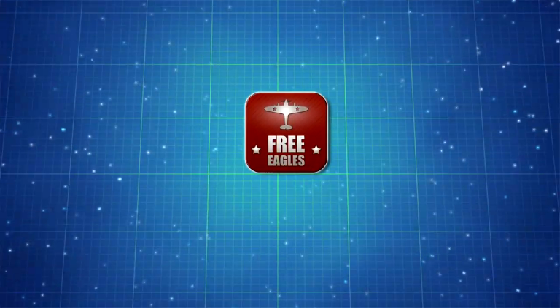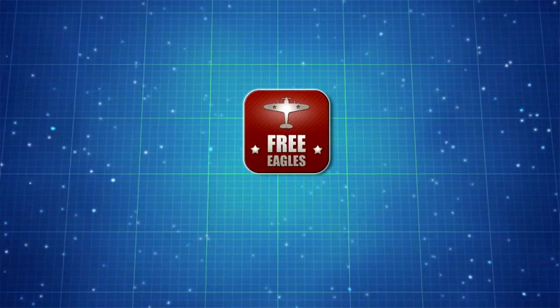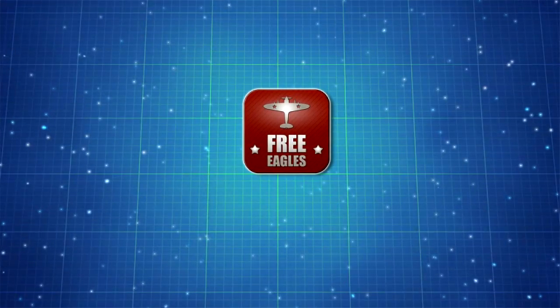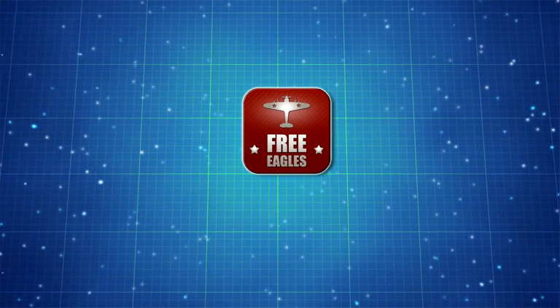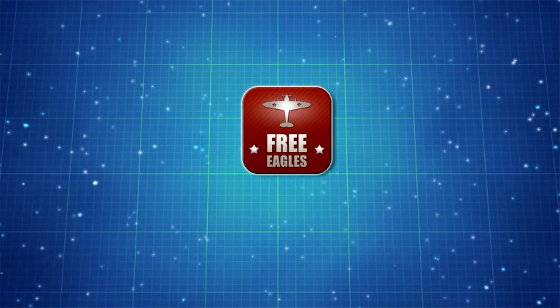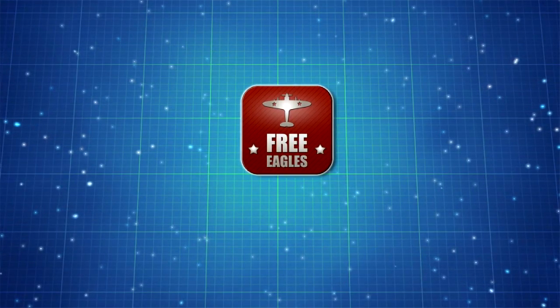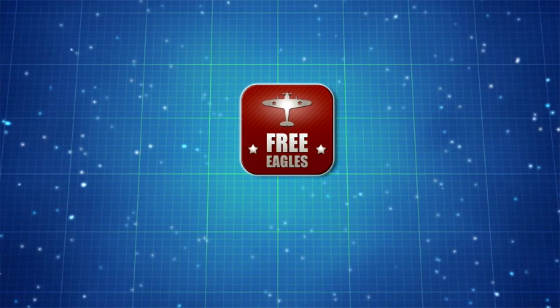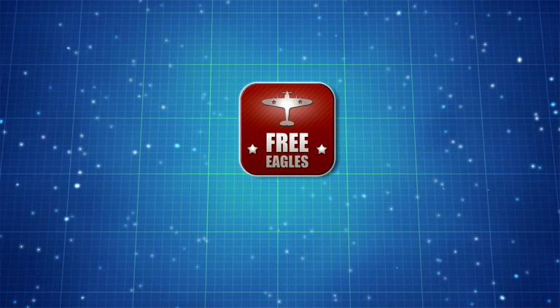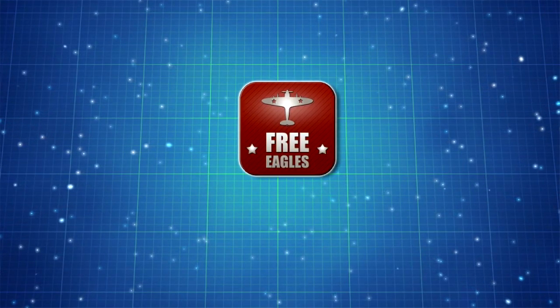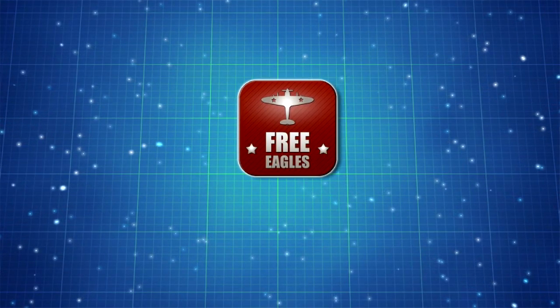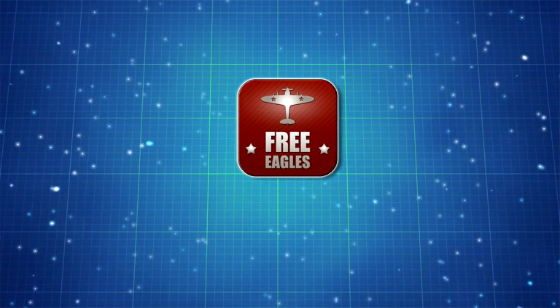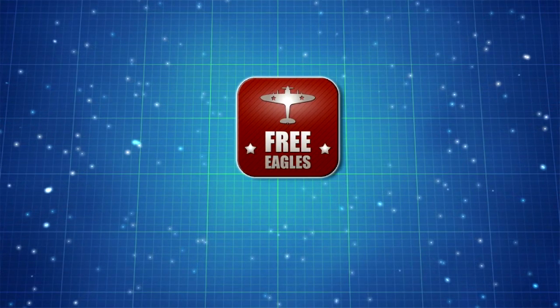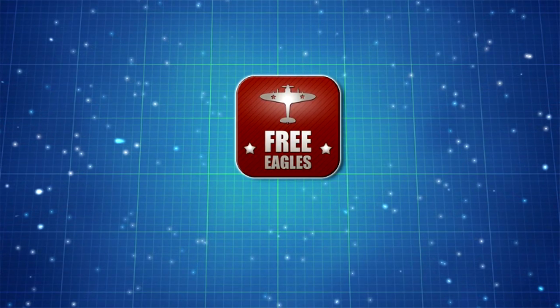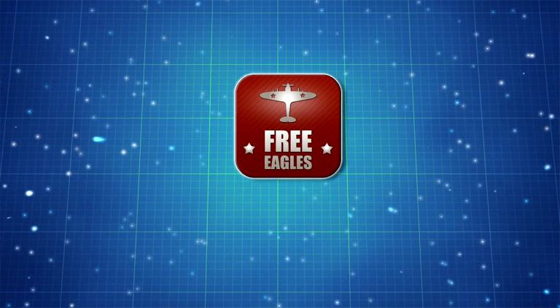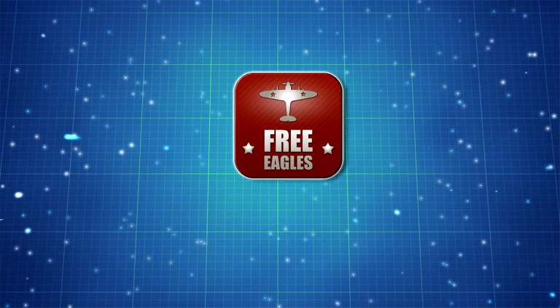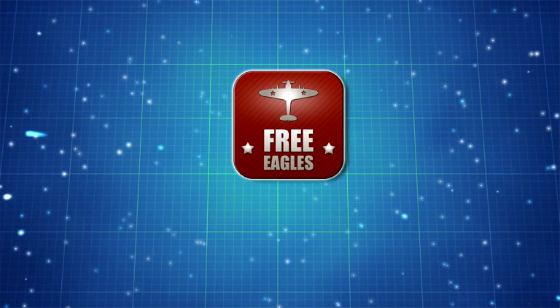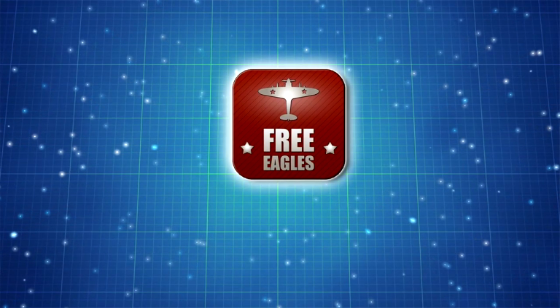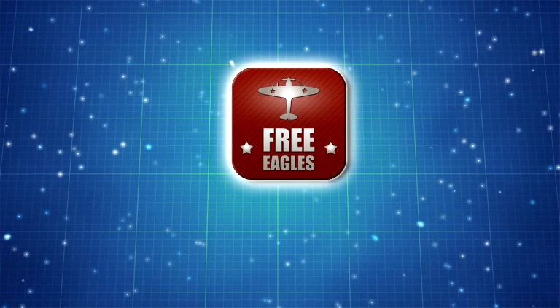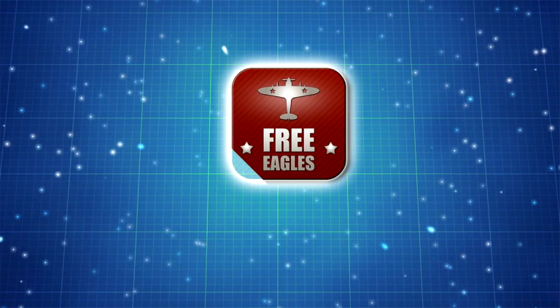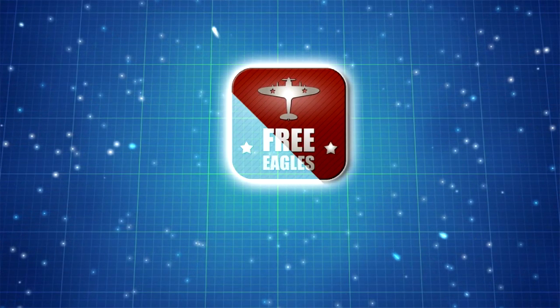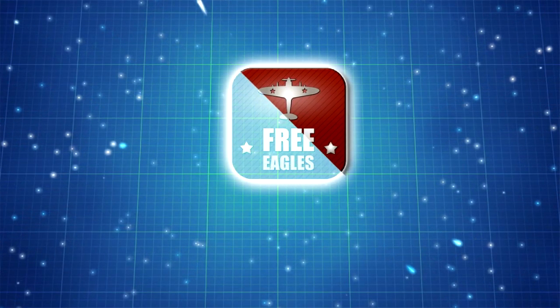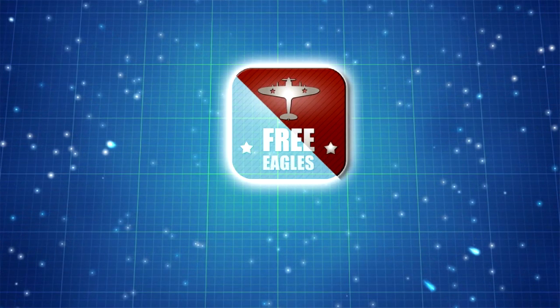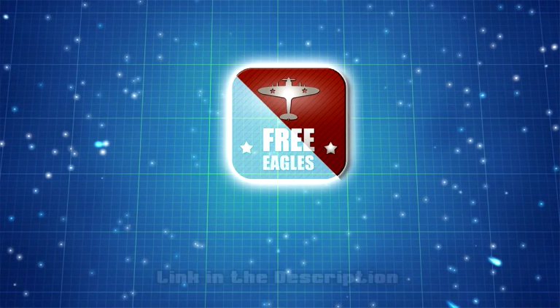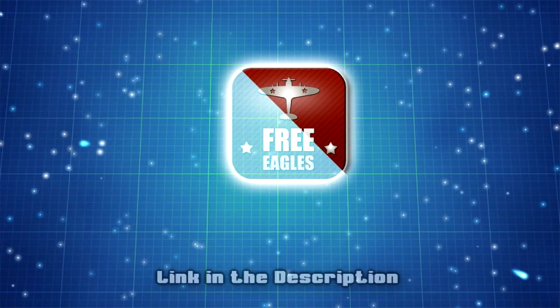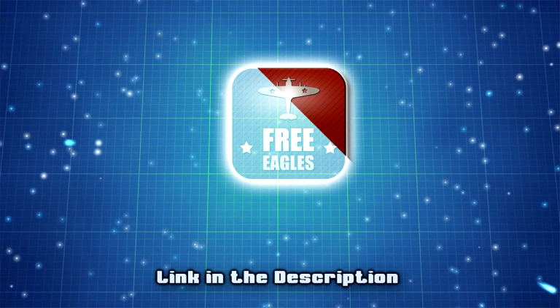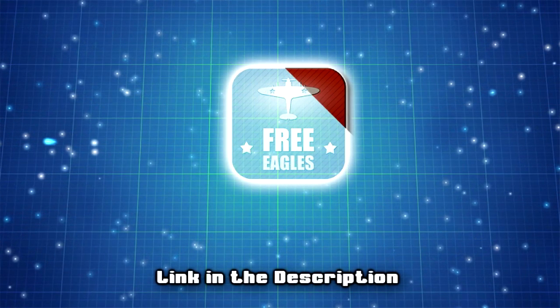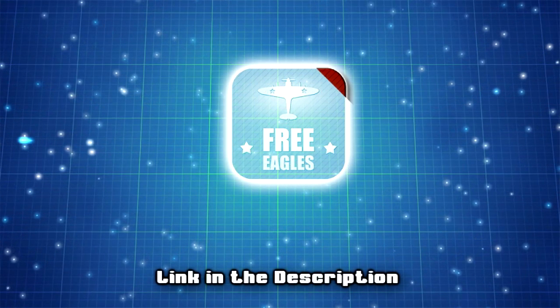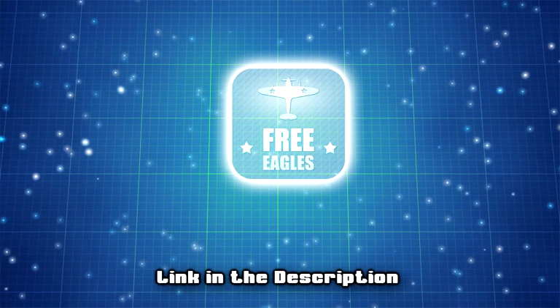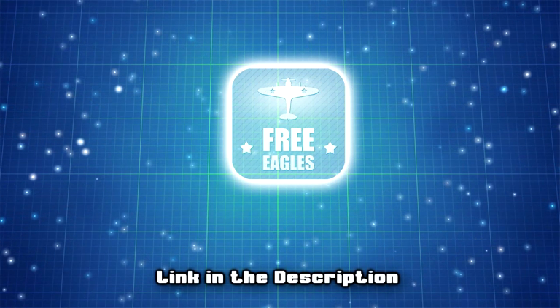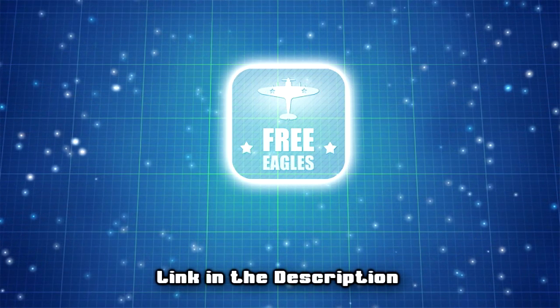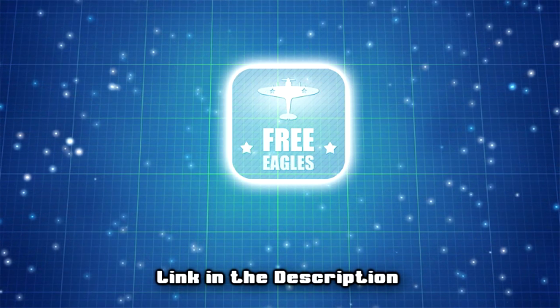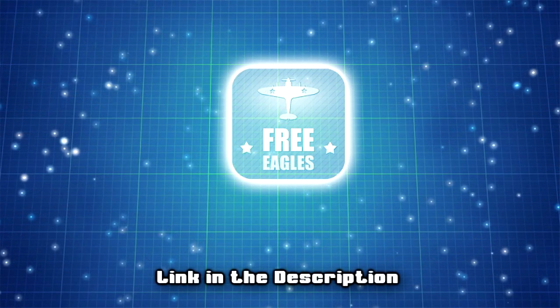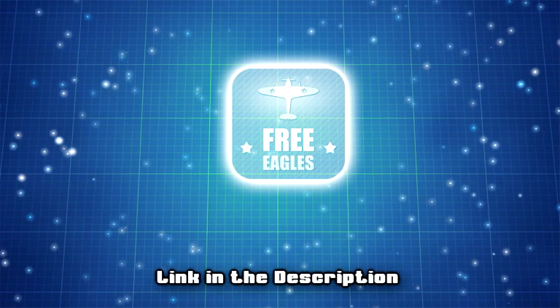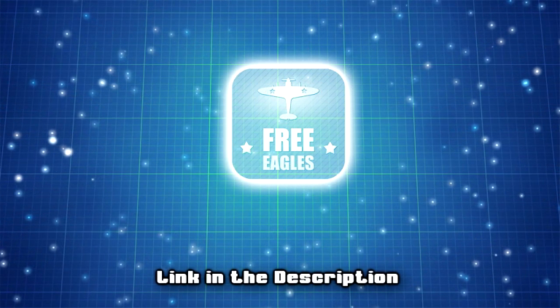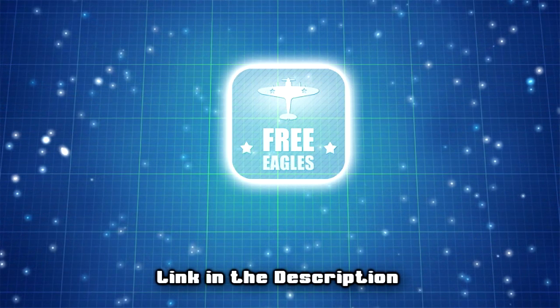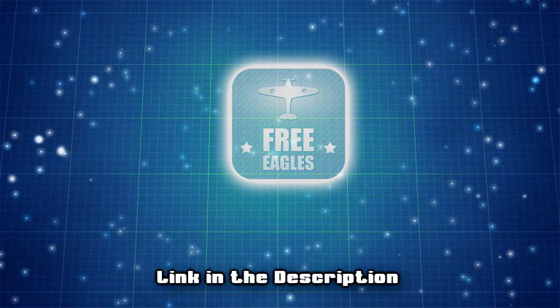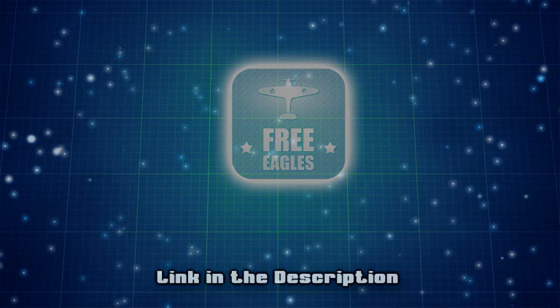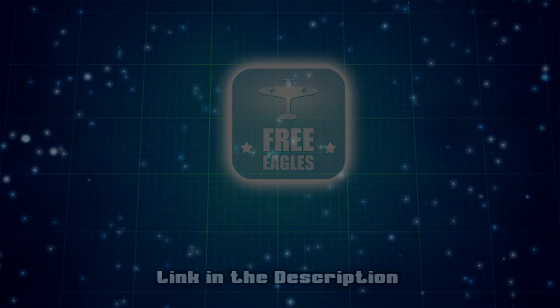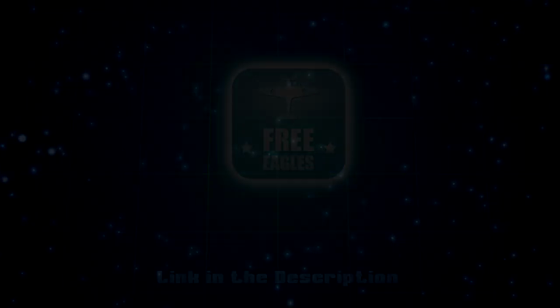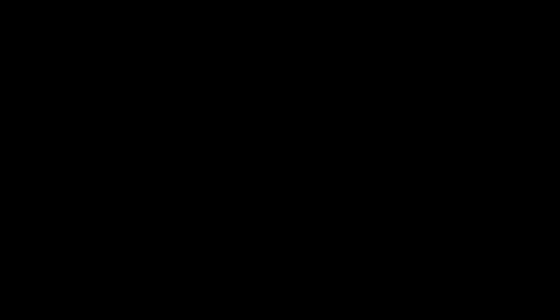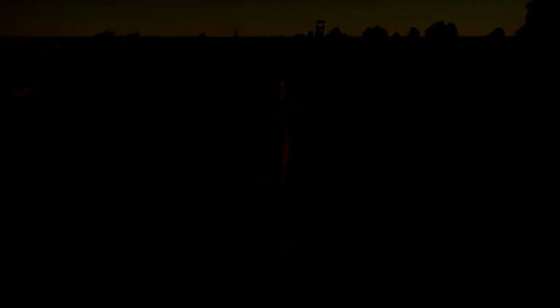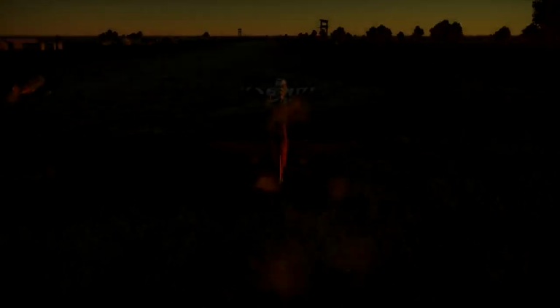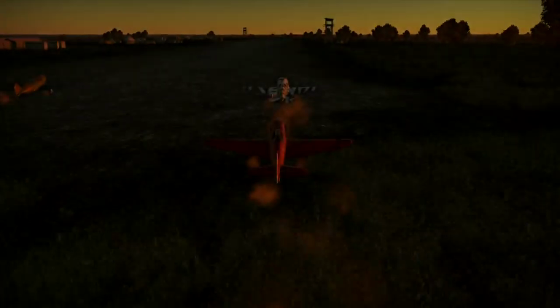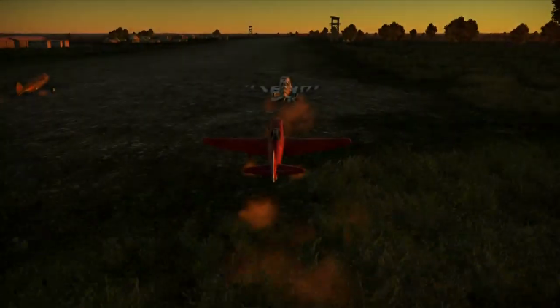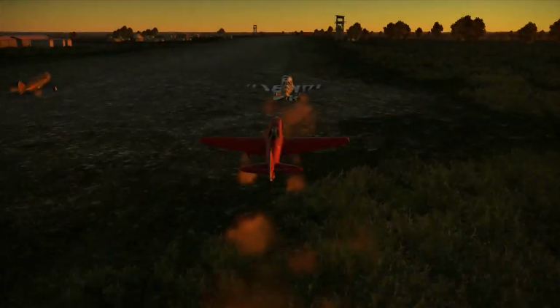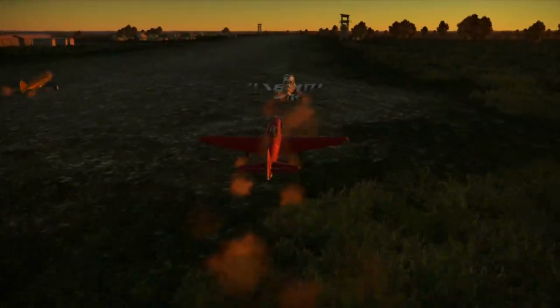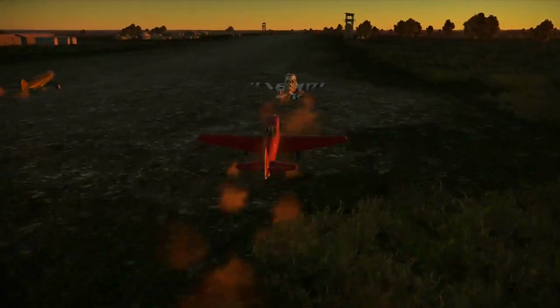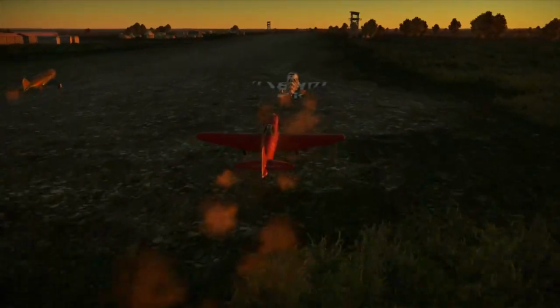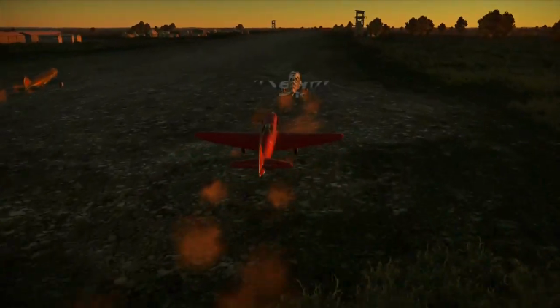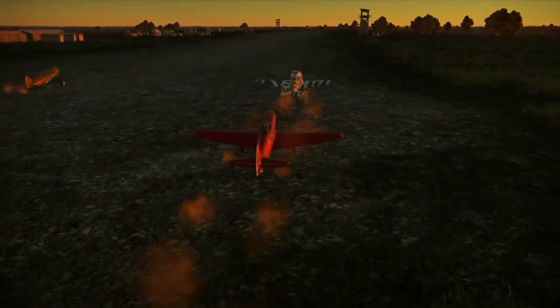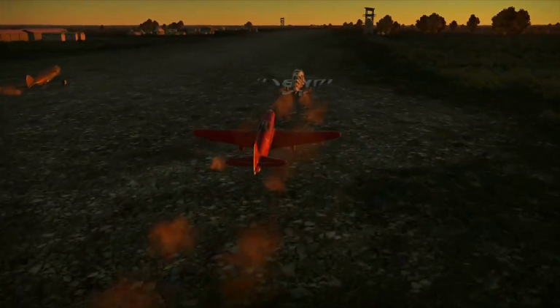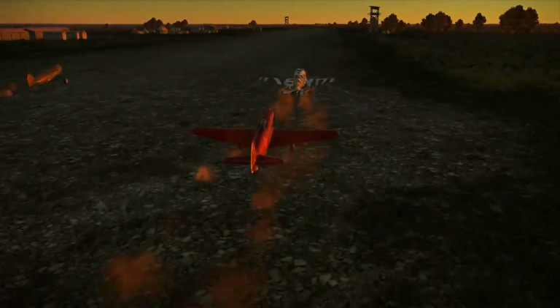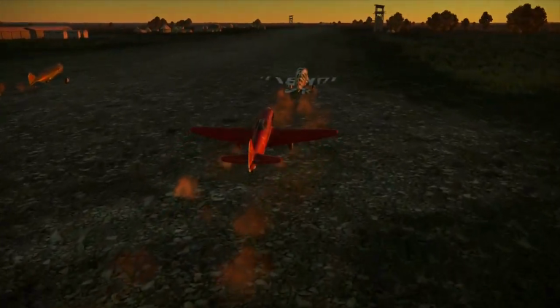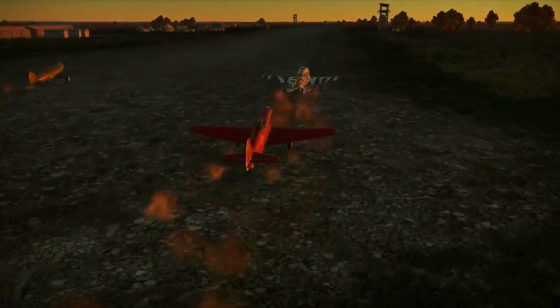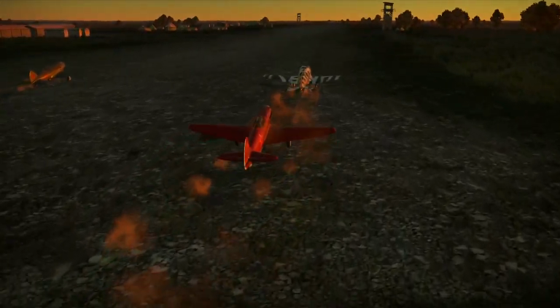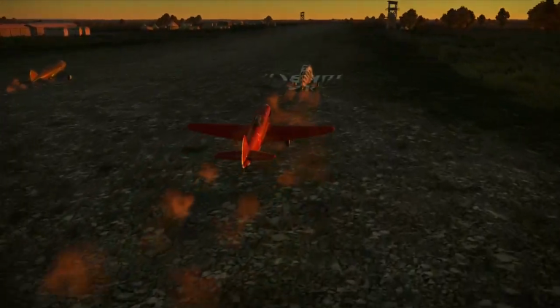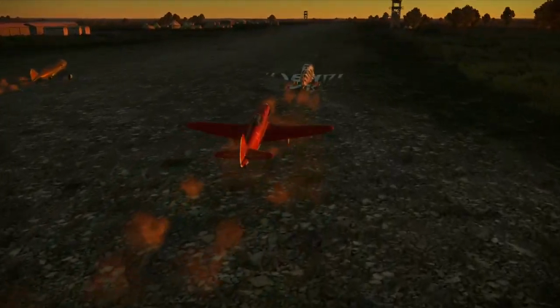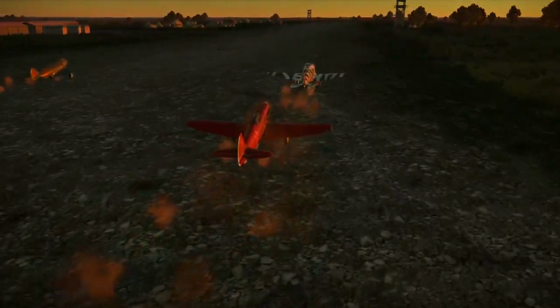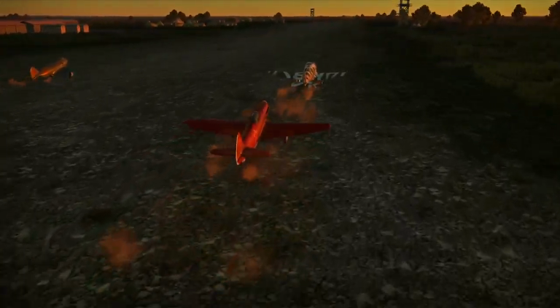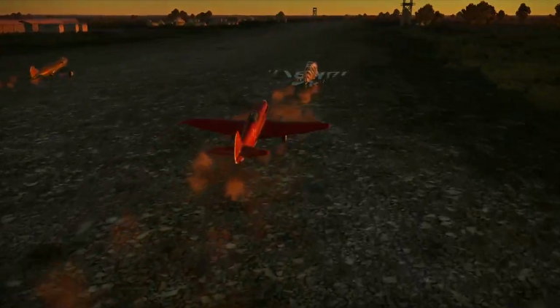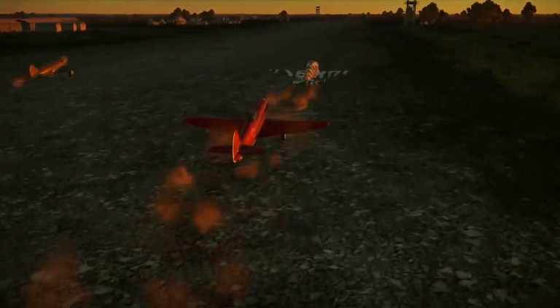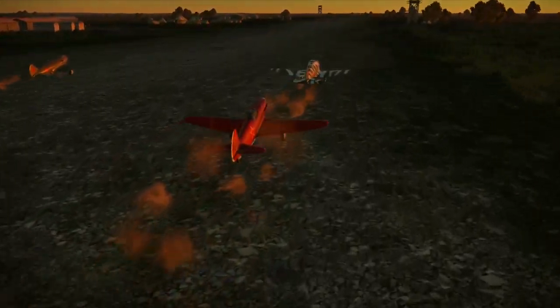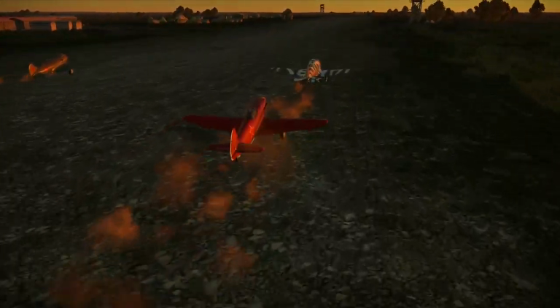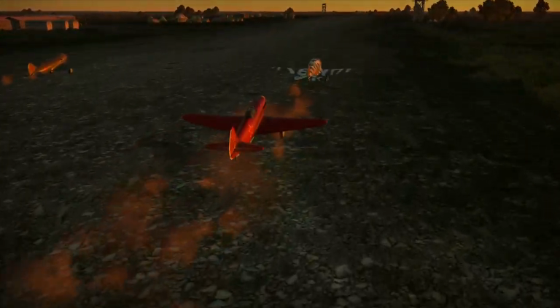Free Golden Eagles for Wild Thunder — link in the description. These are true facts about the Yag-3P.